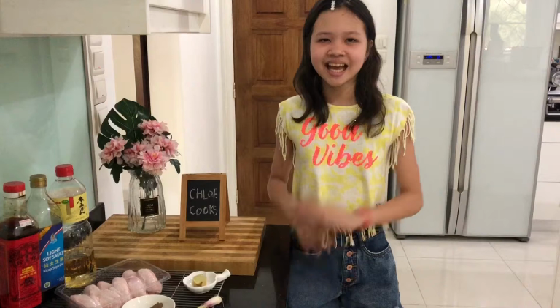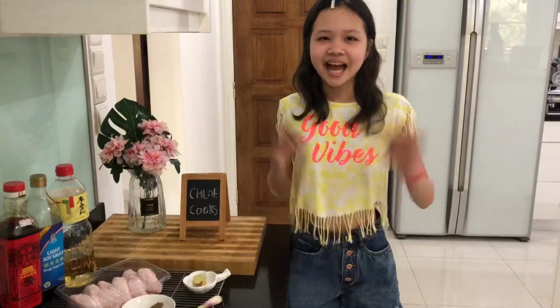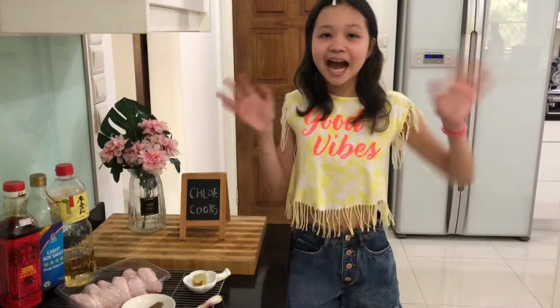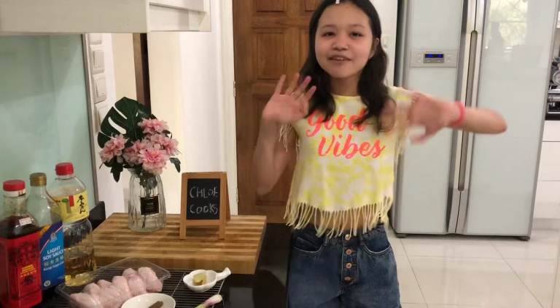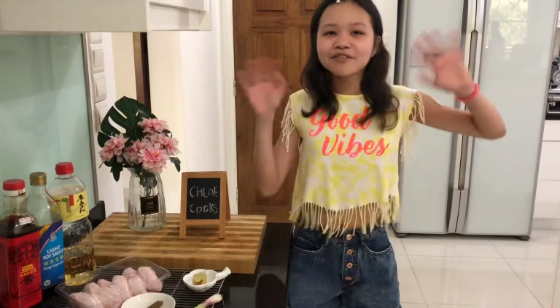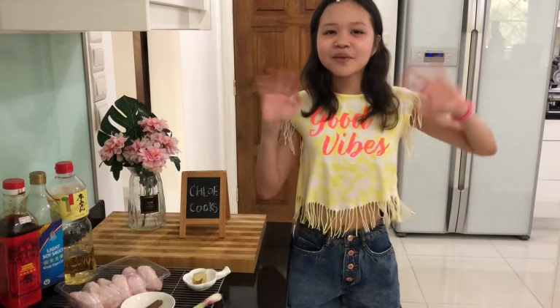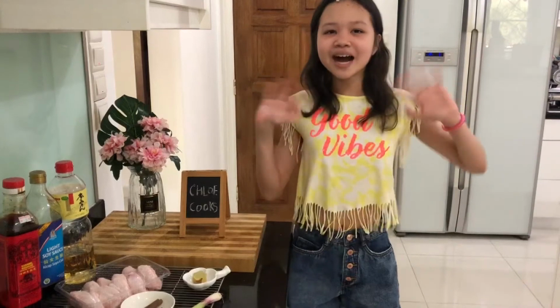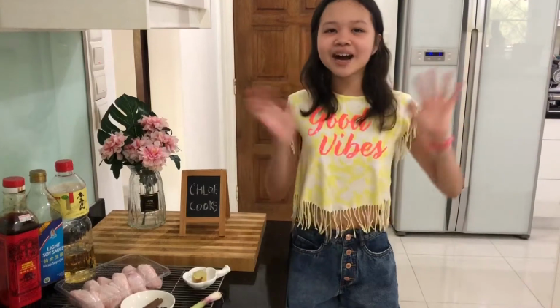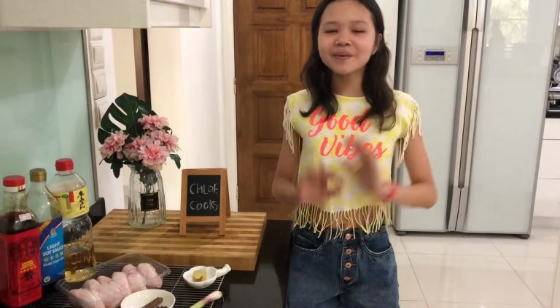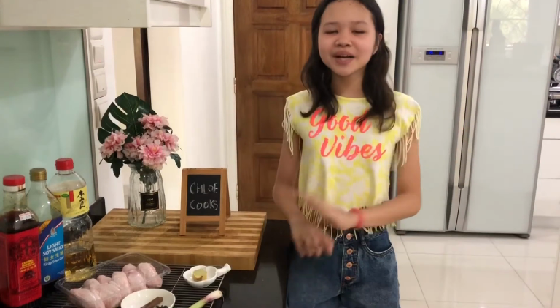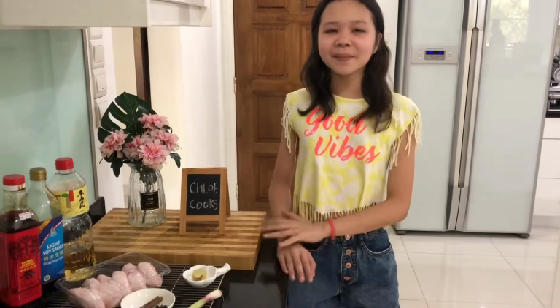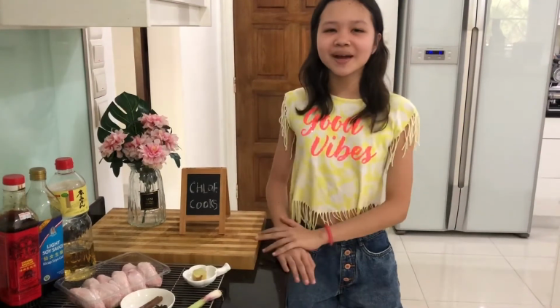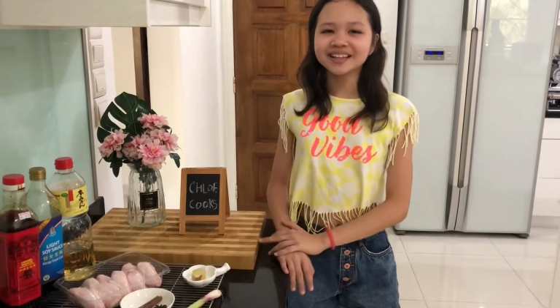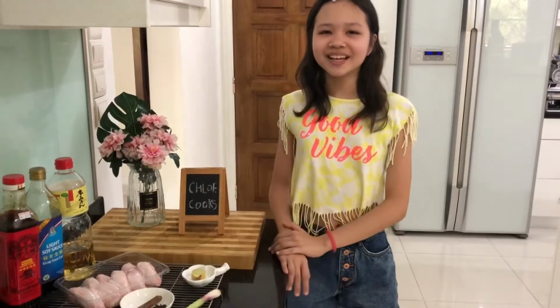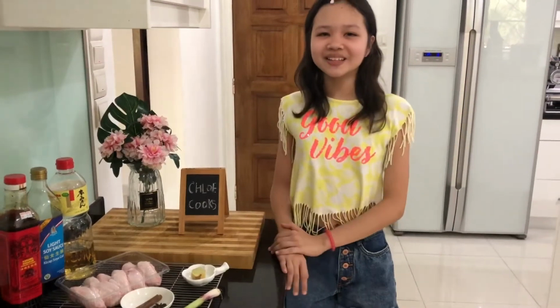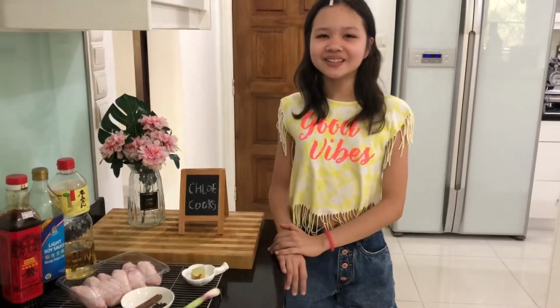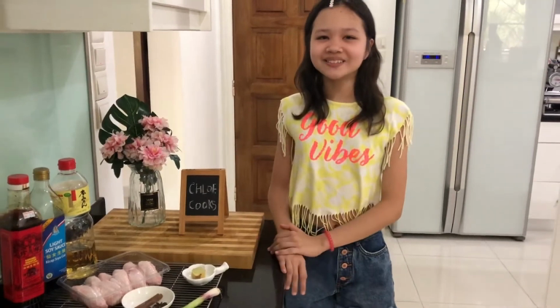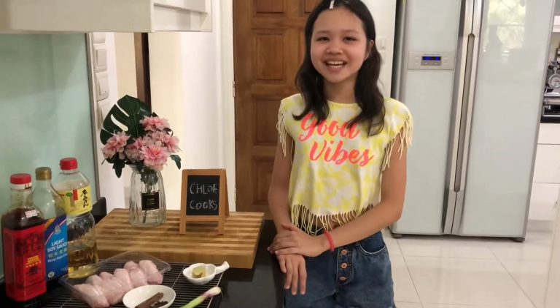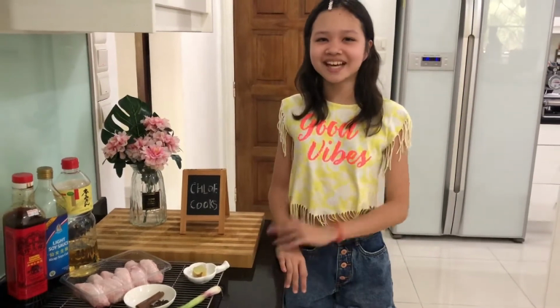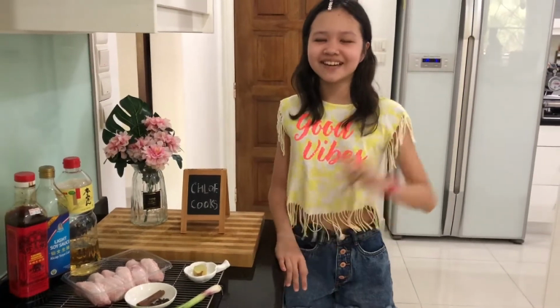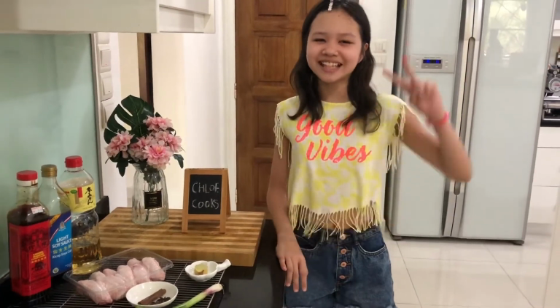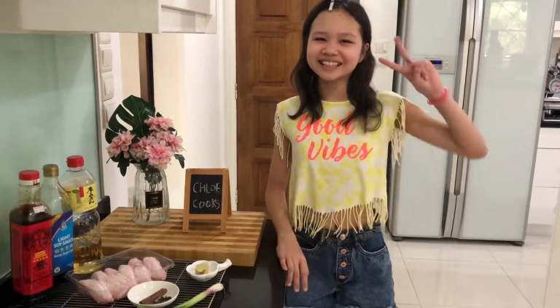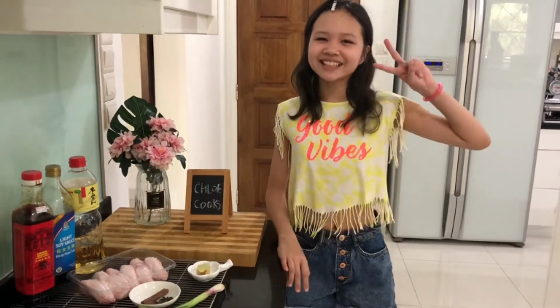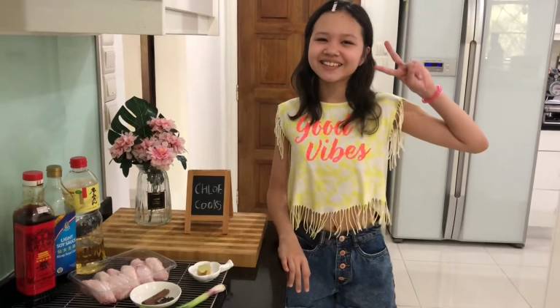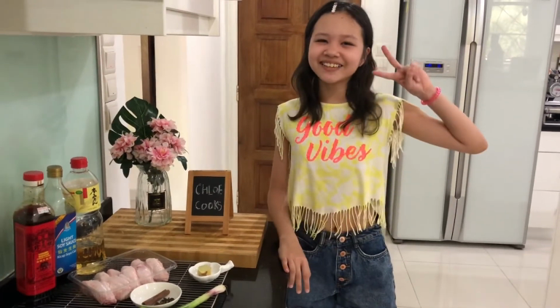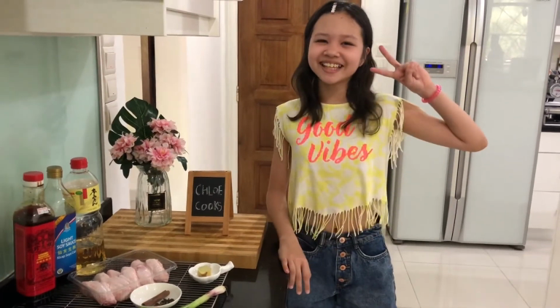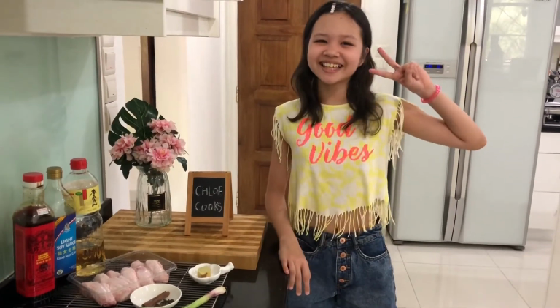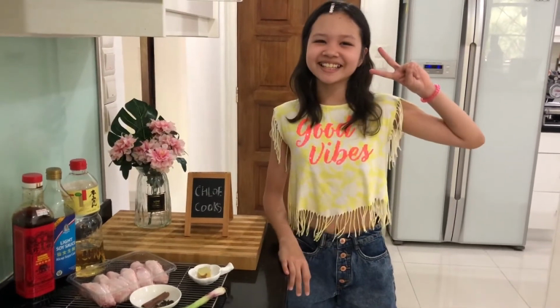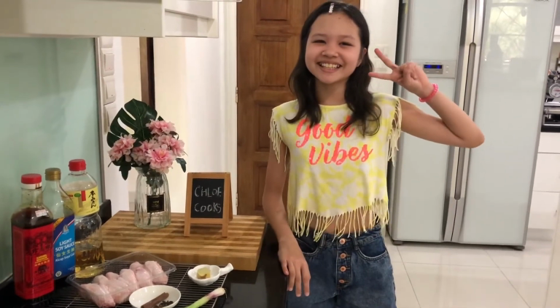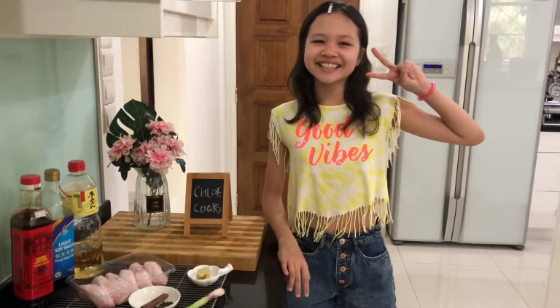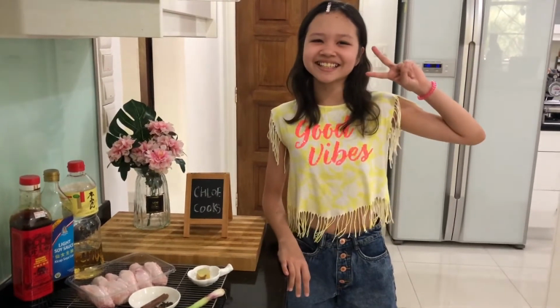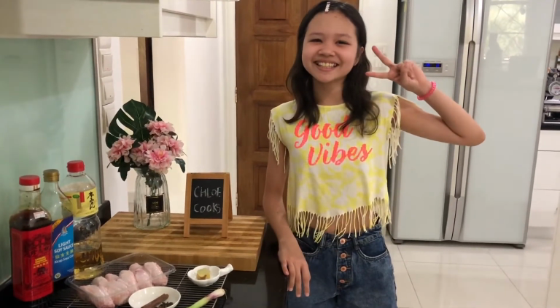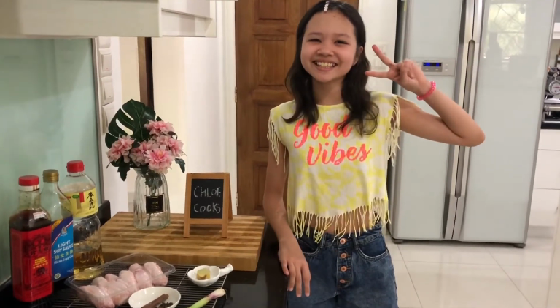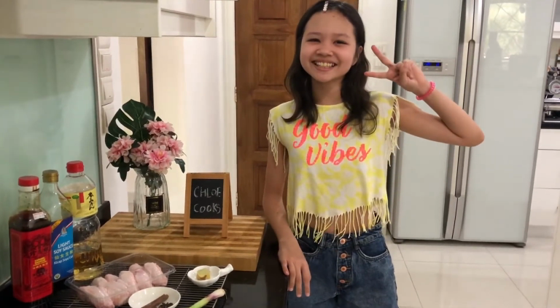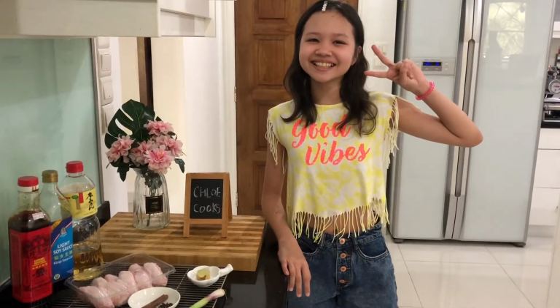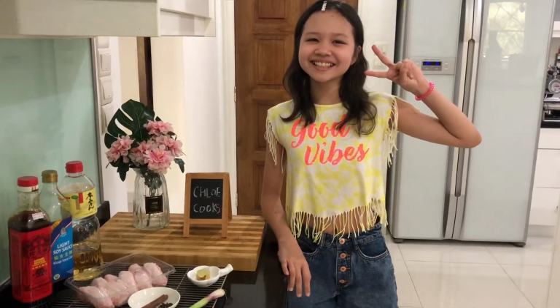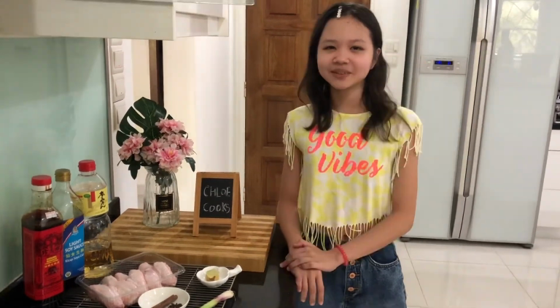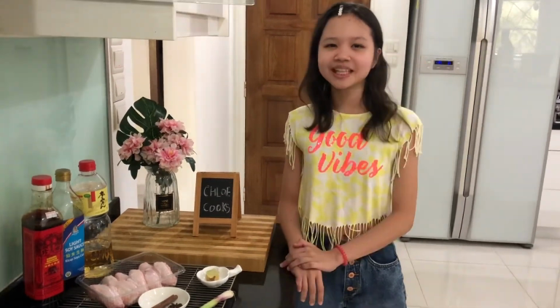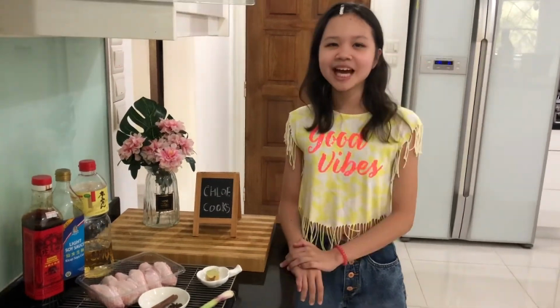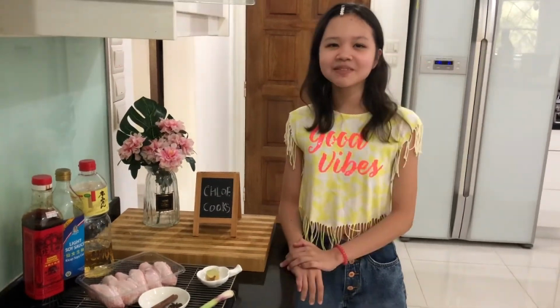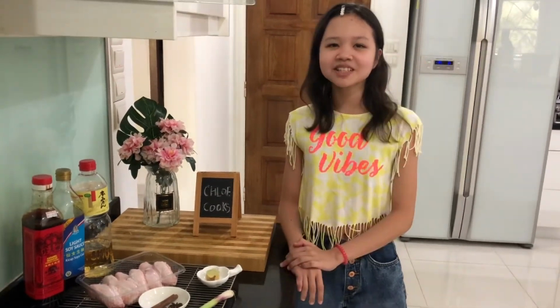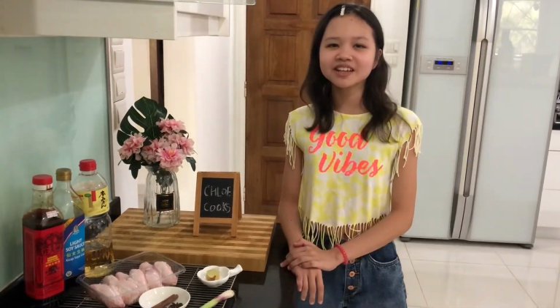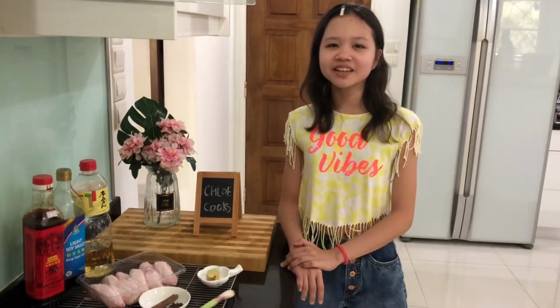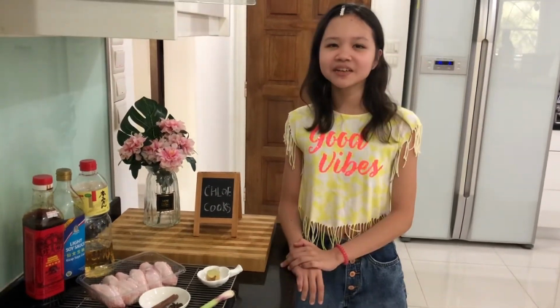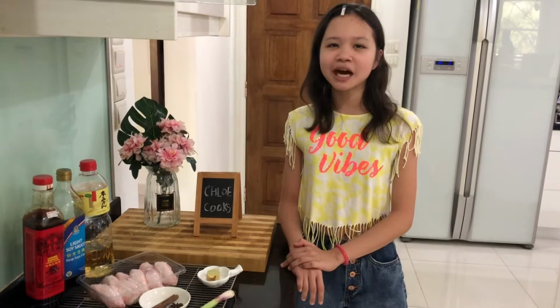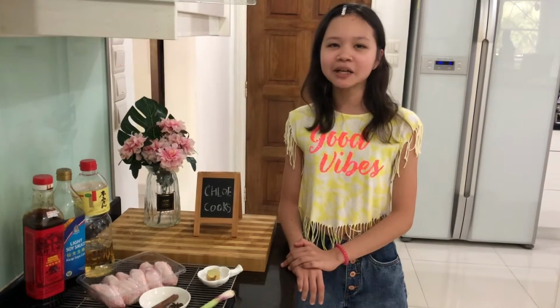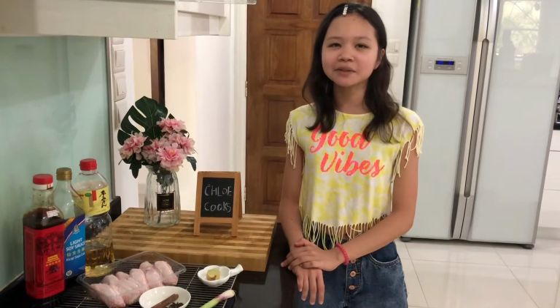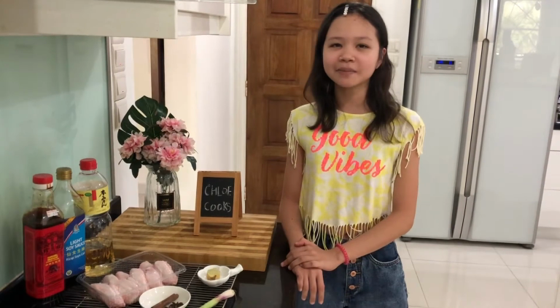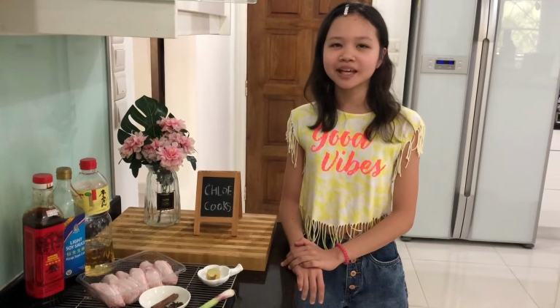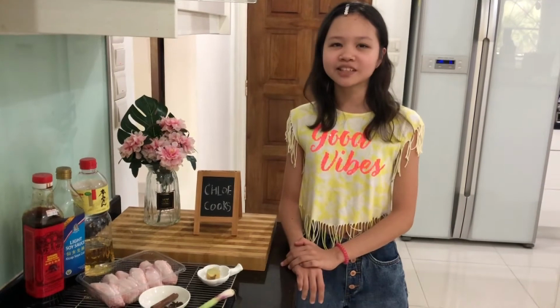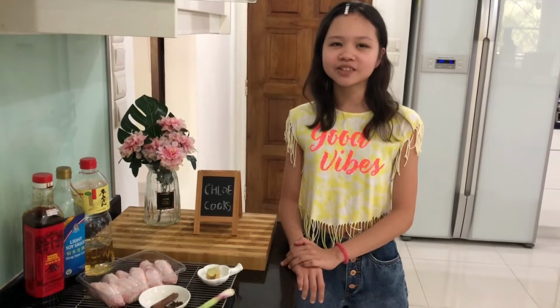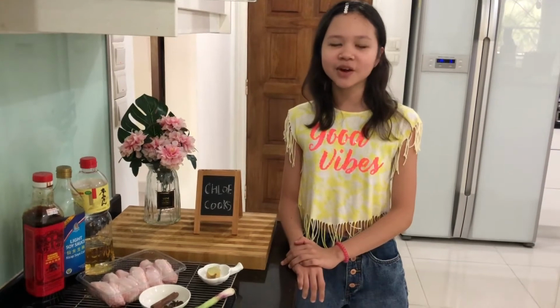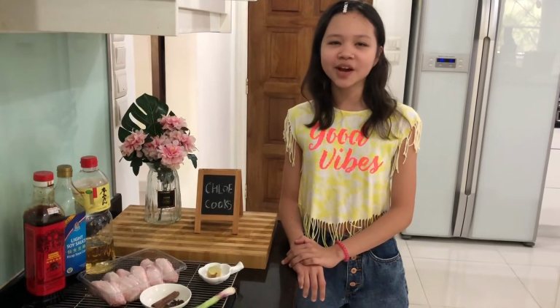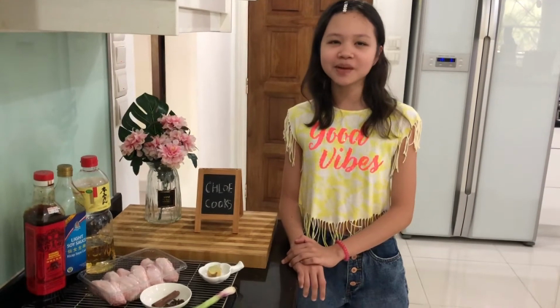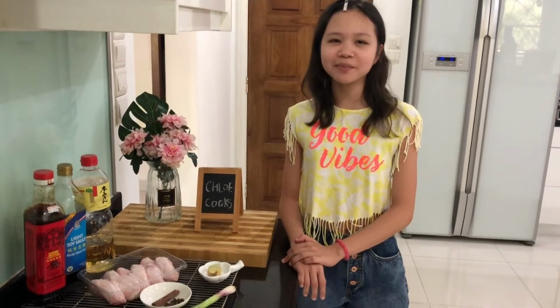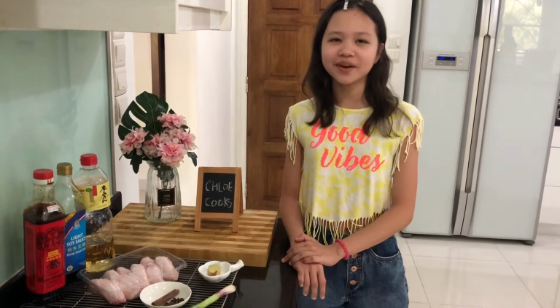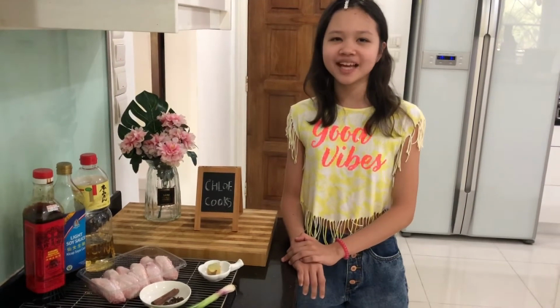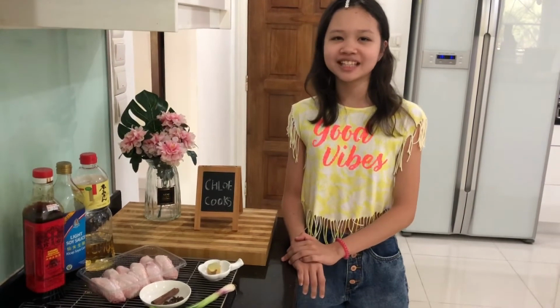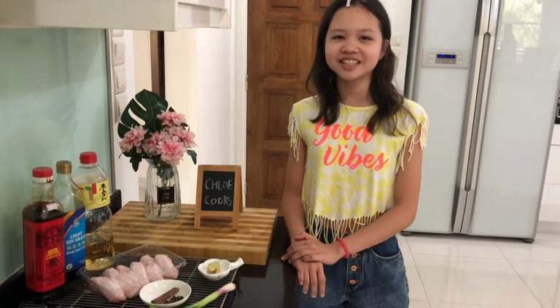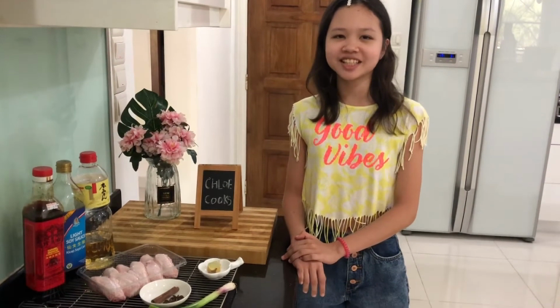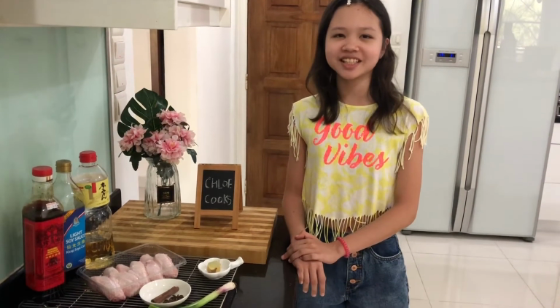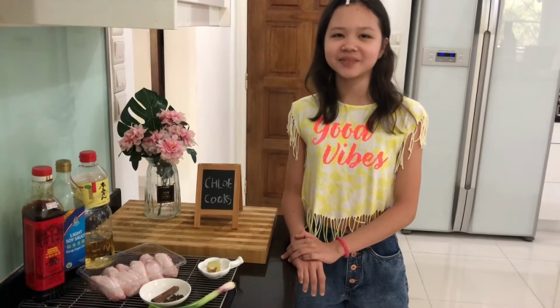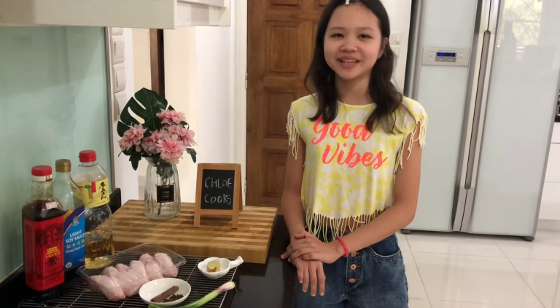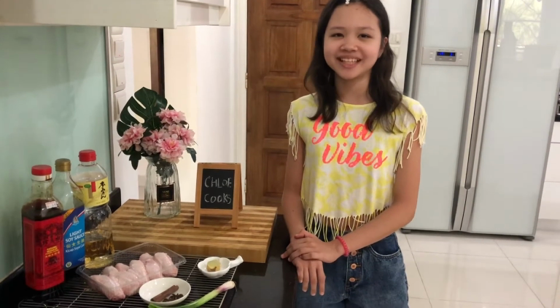Hi everyone, welcome back to our YouTube channel. It's Chloe here. Today I will show you how to make soy braised chicken wings.